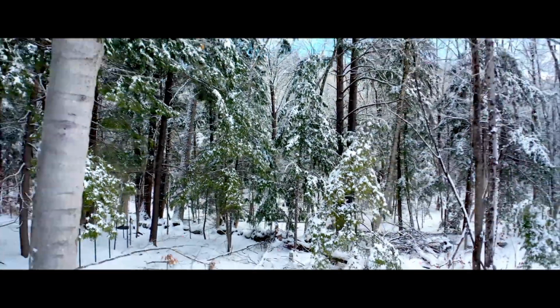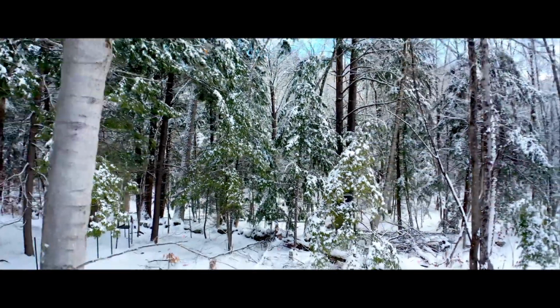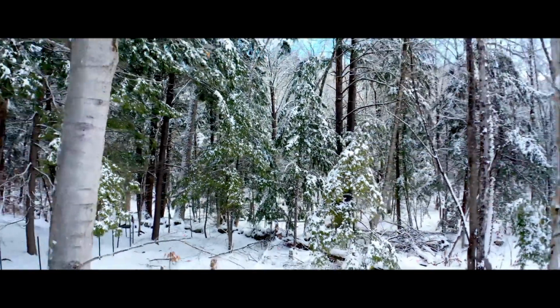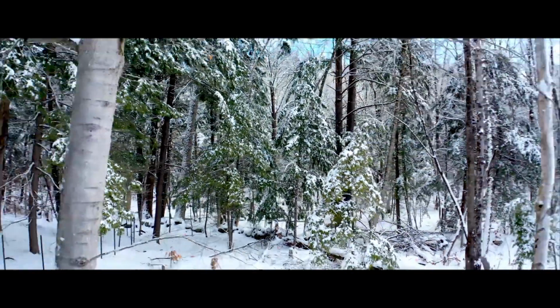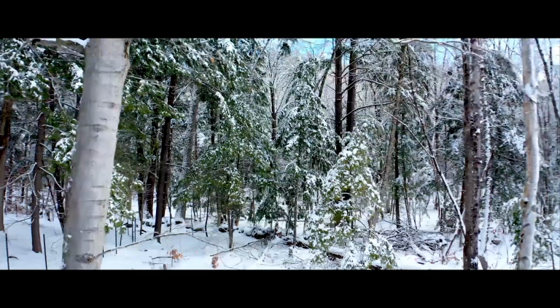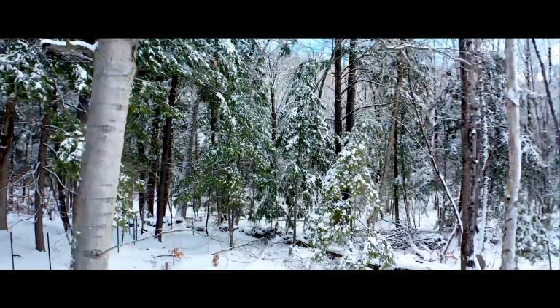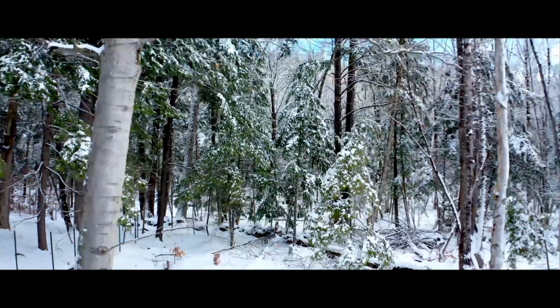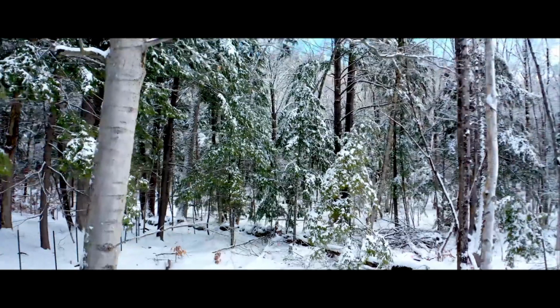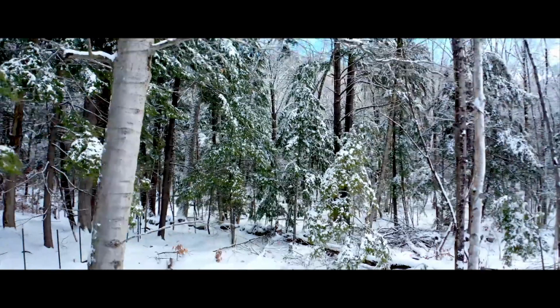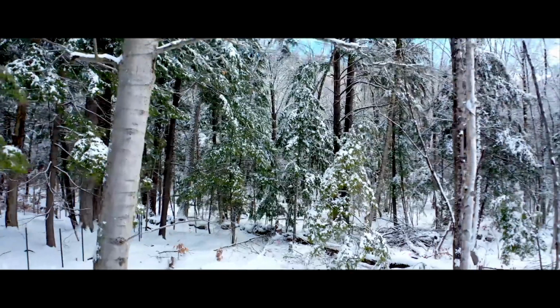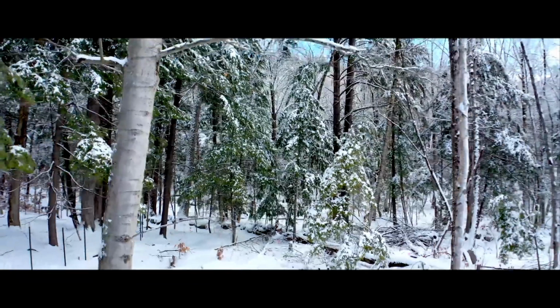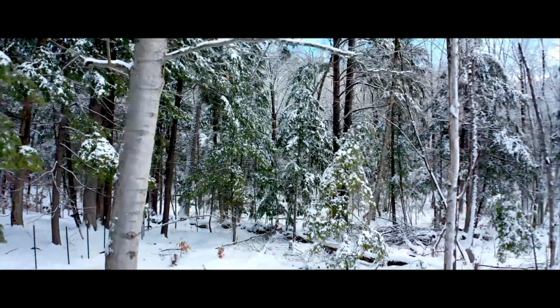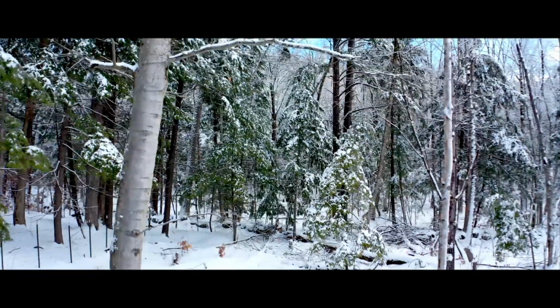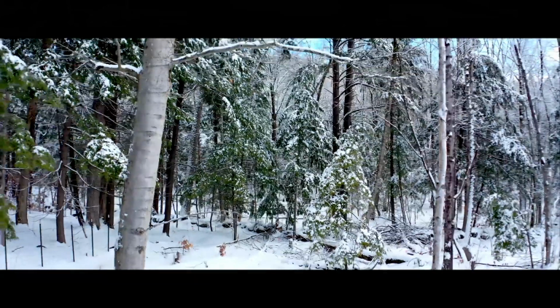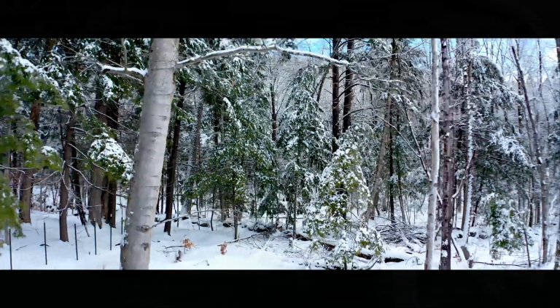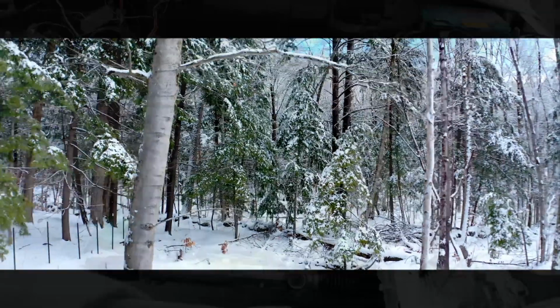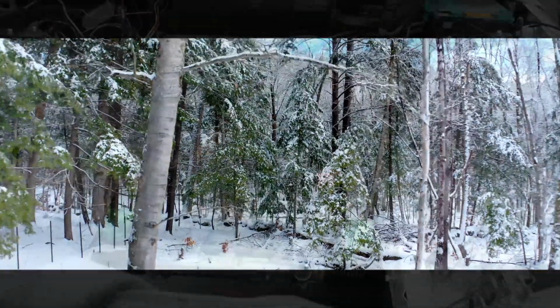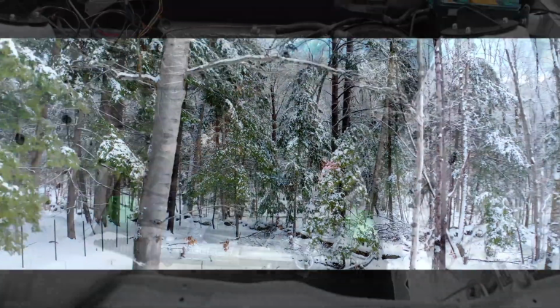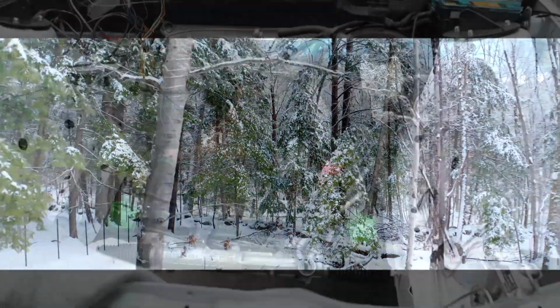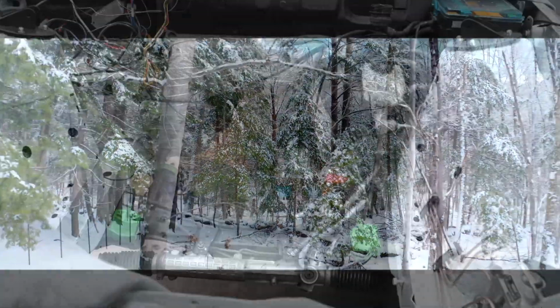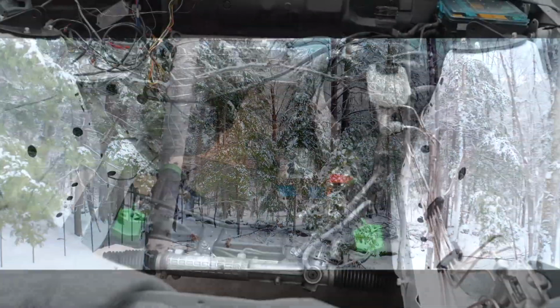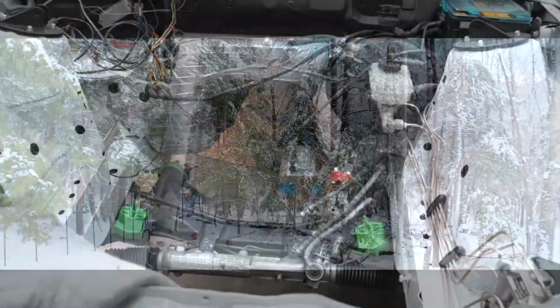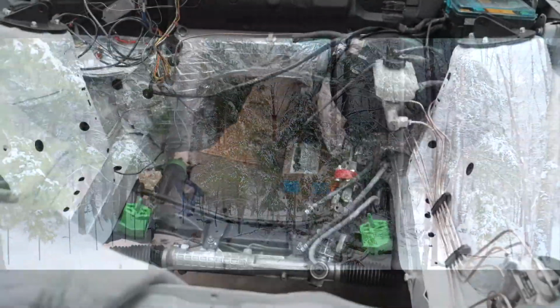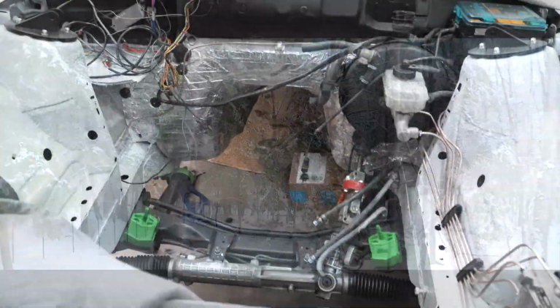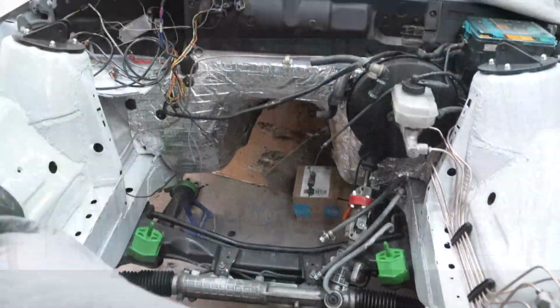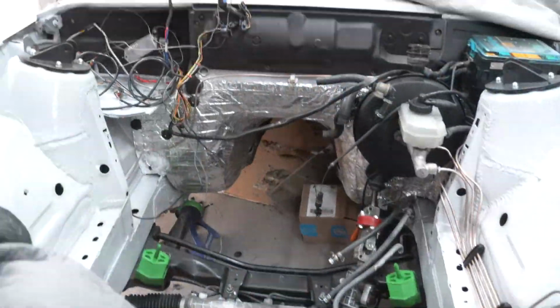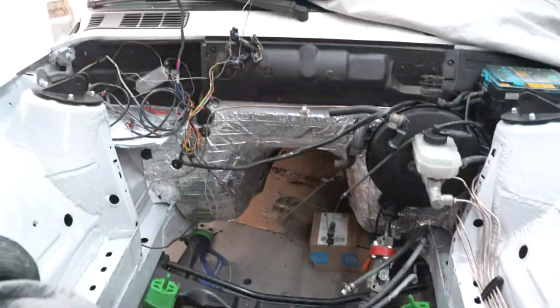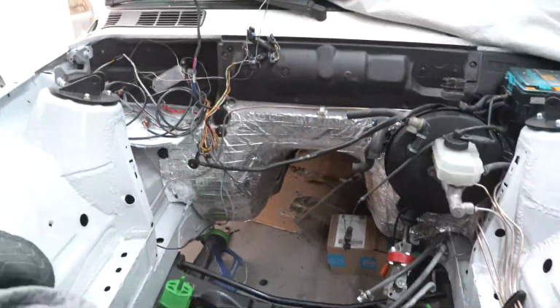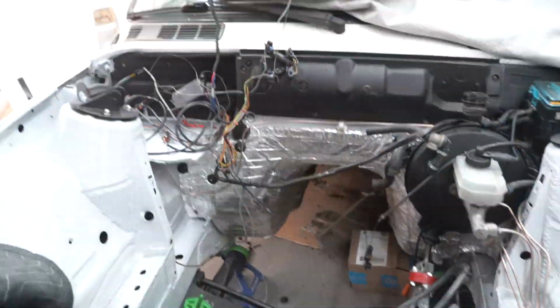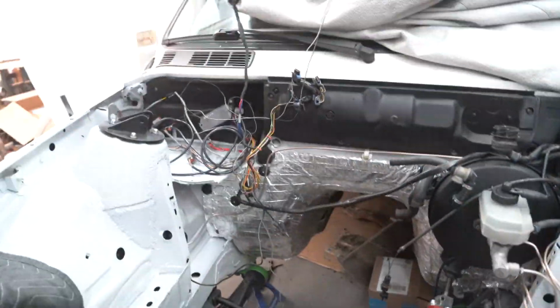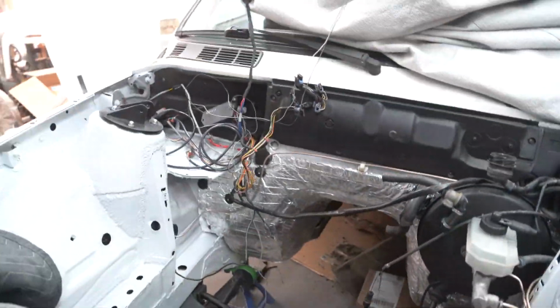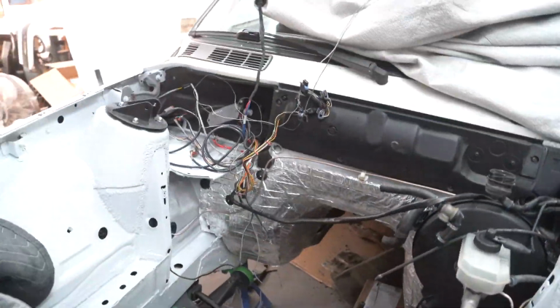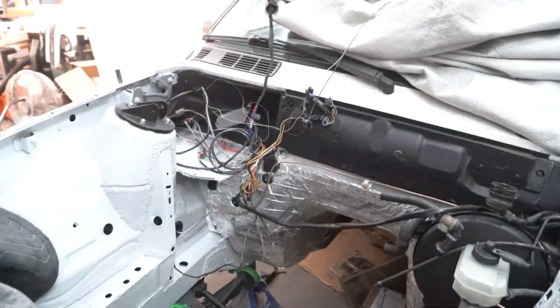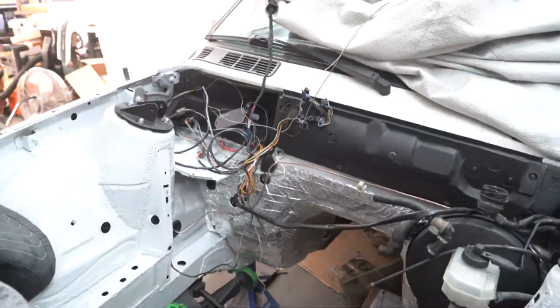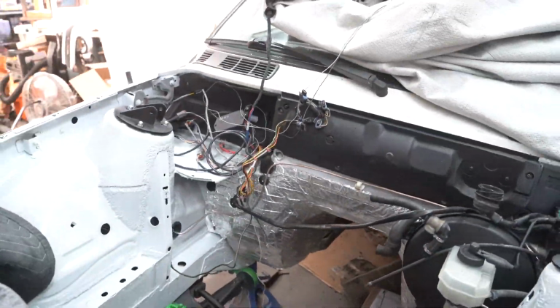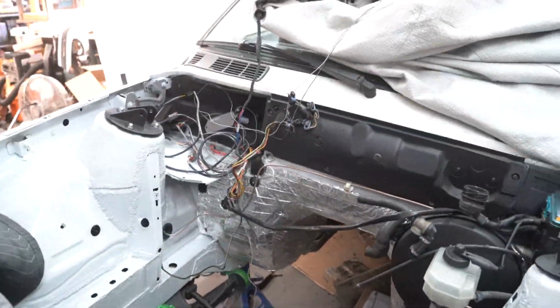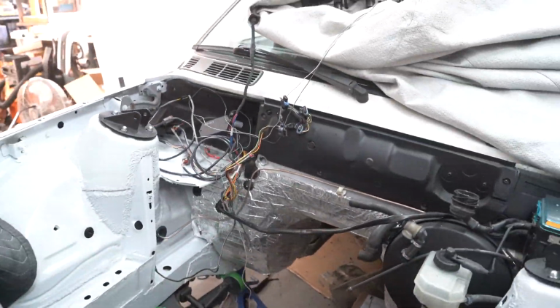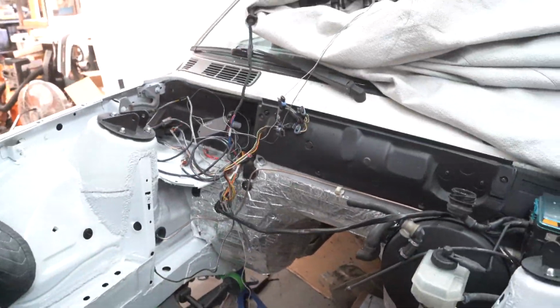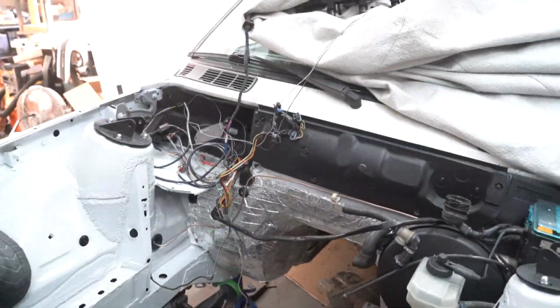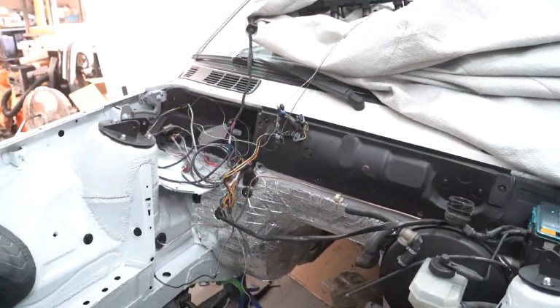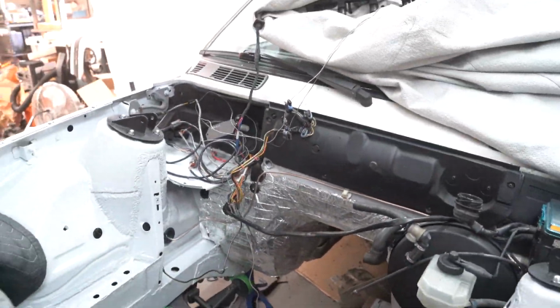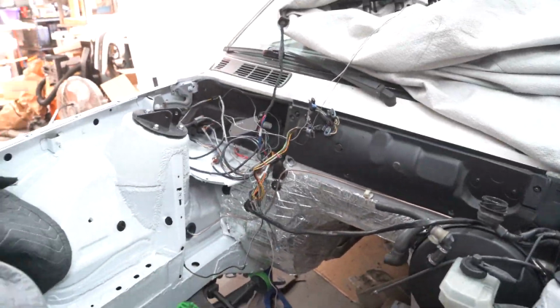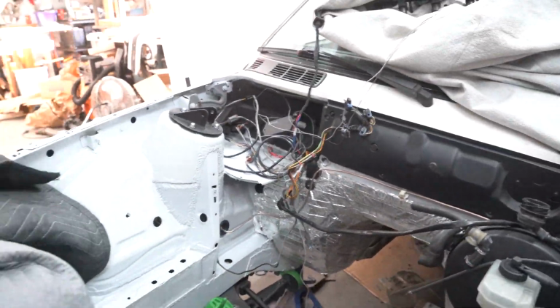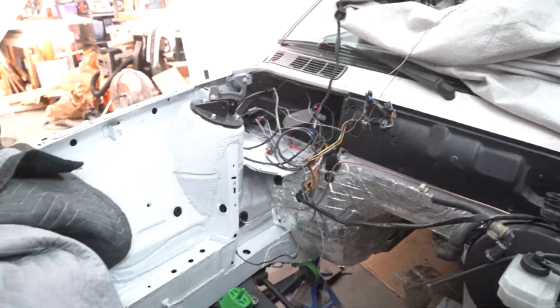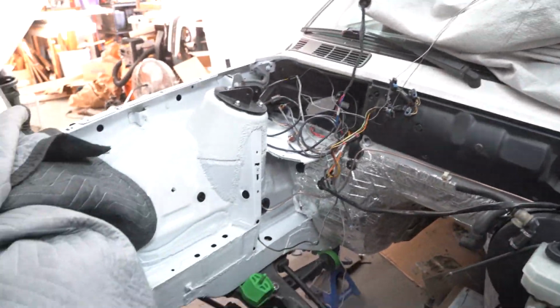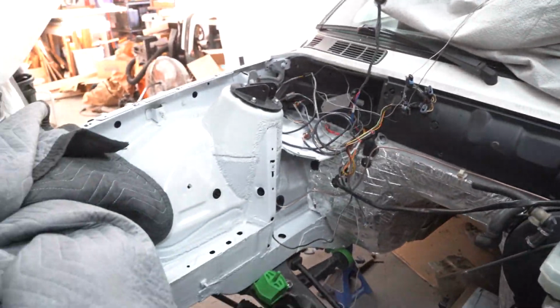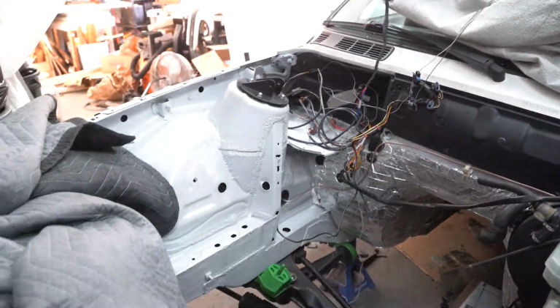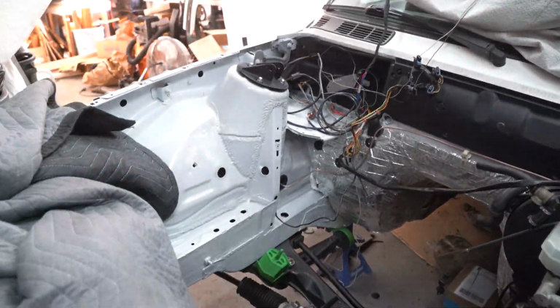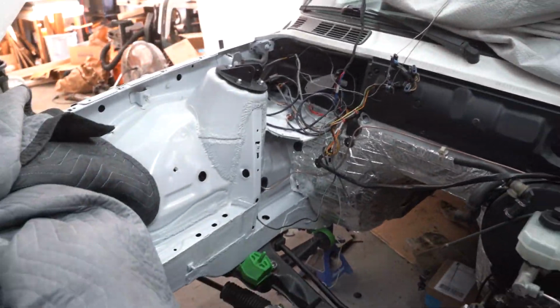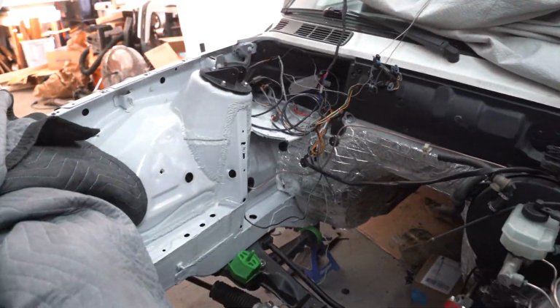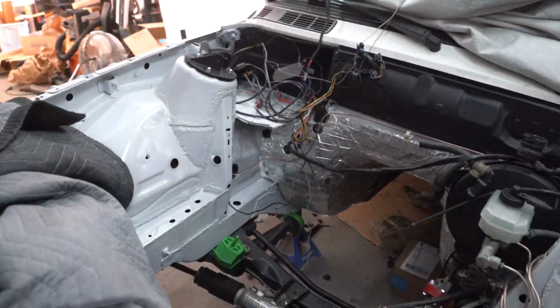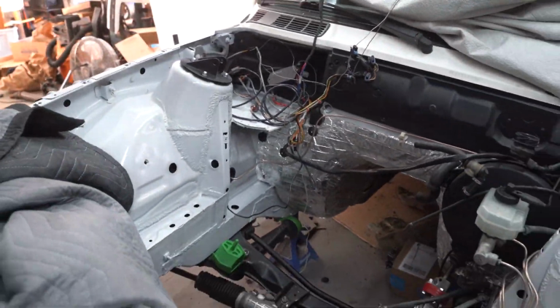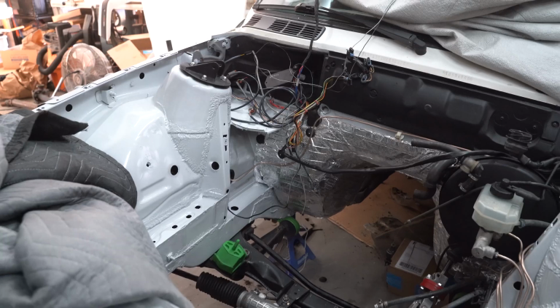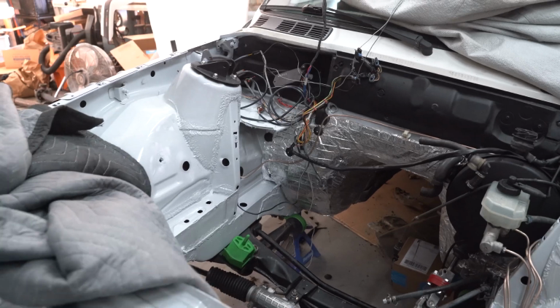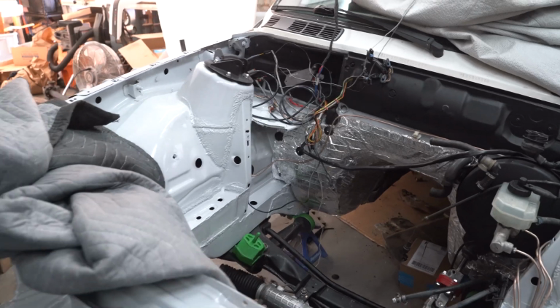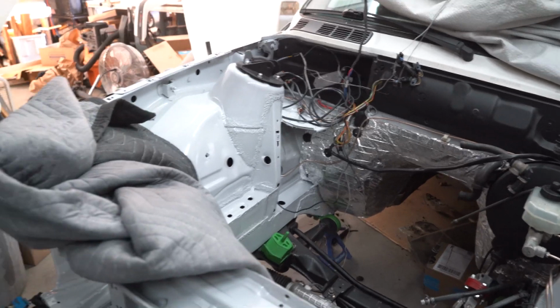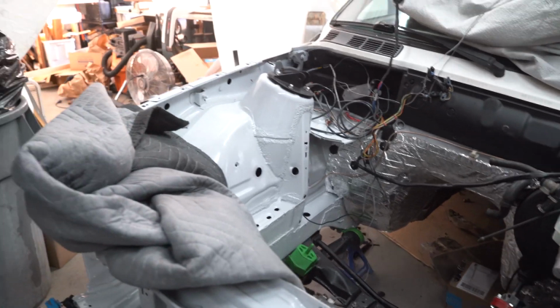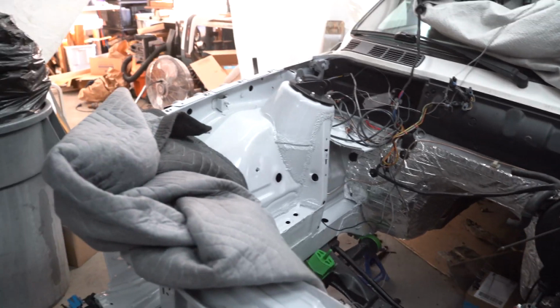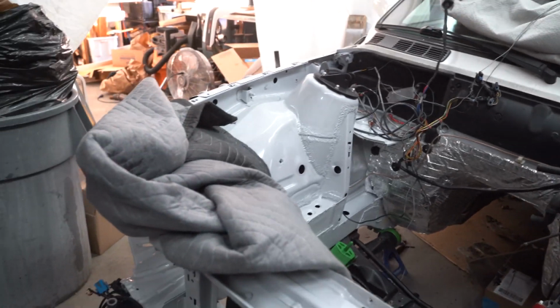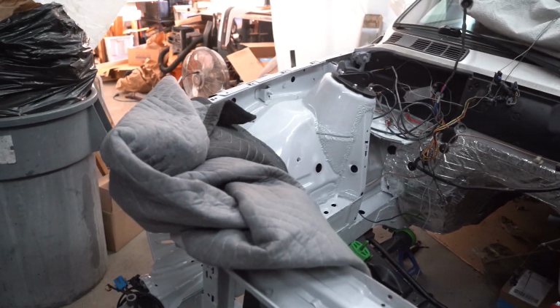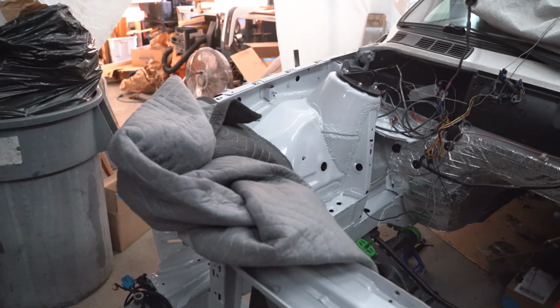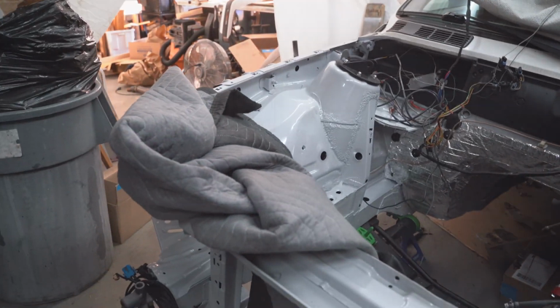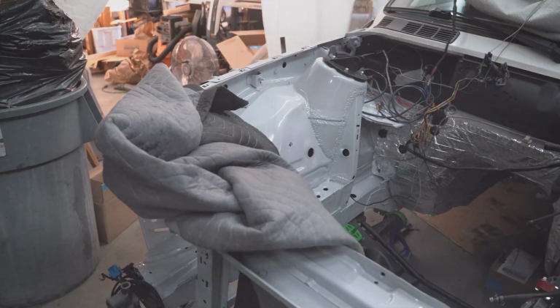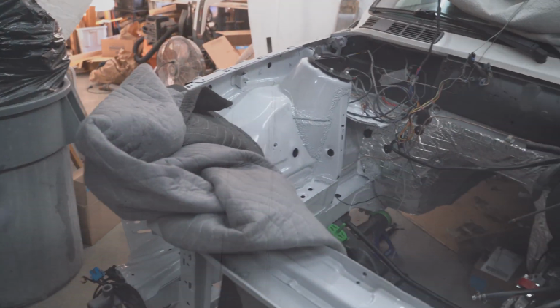Today I'm going to be going over my suspension, electrical installation, and transmission installation.